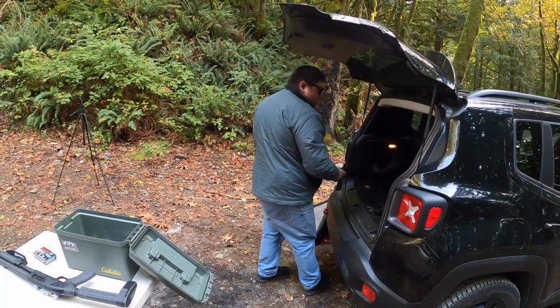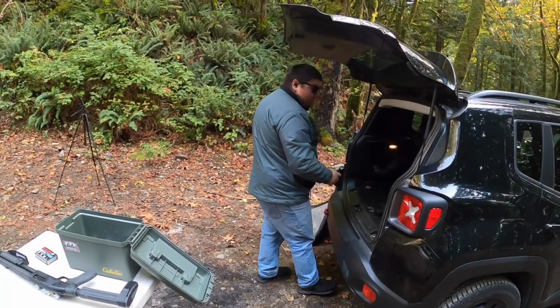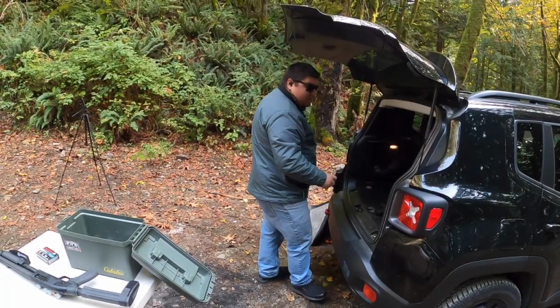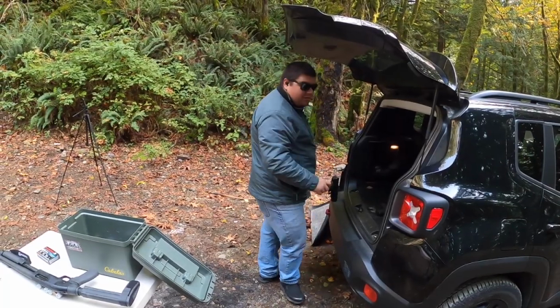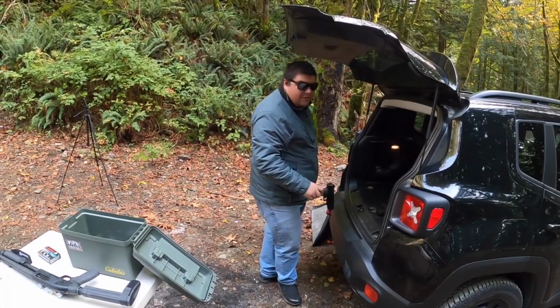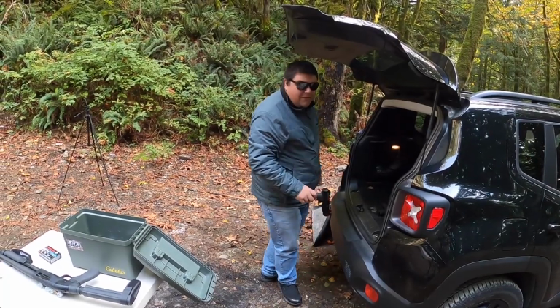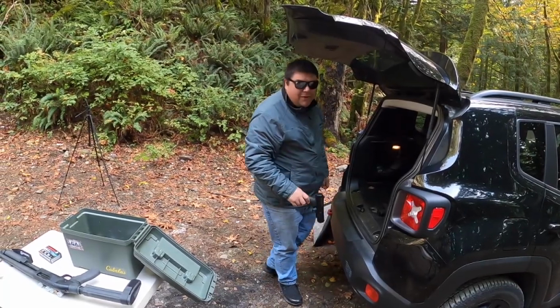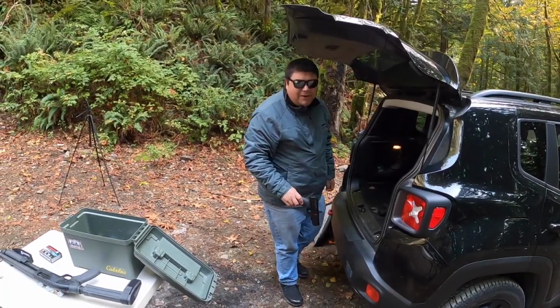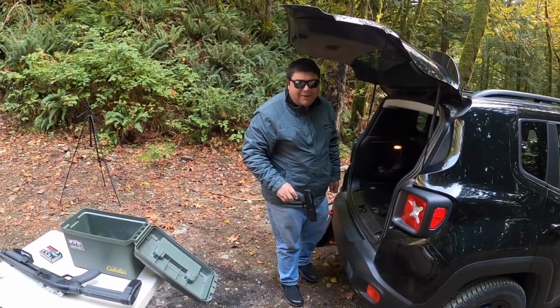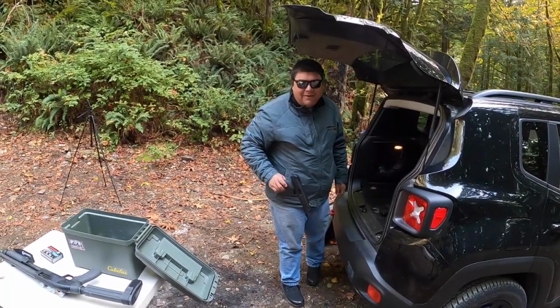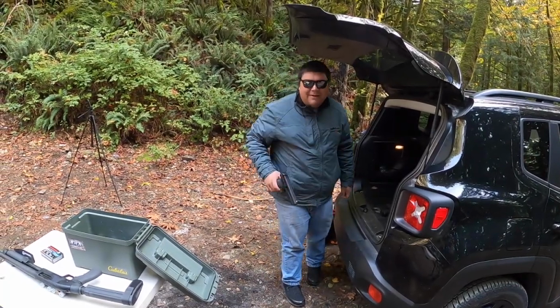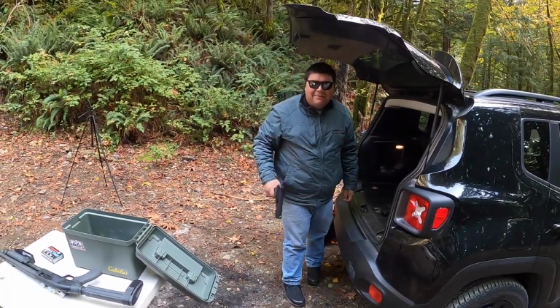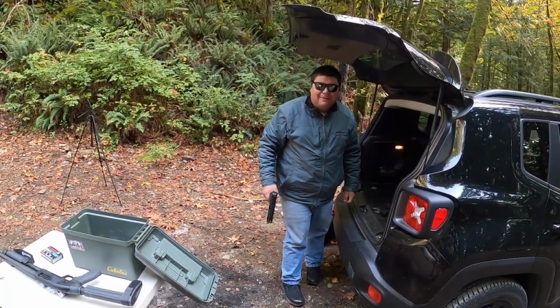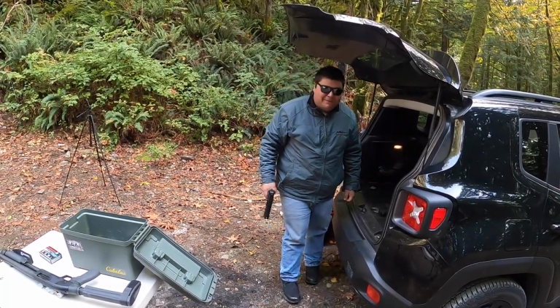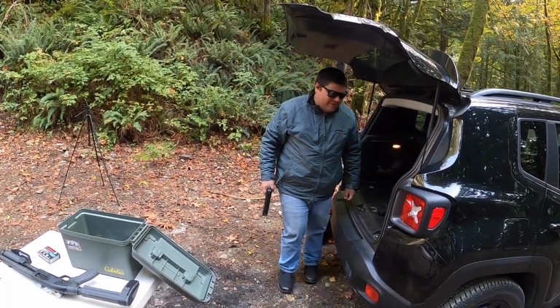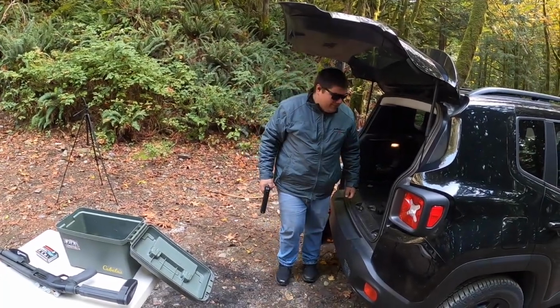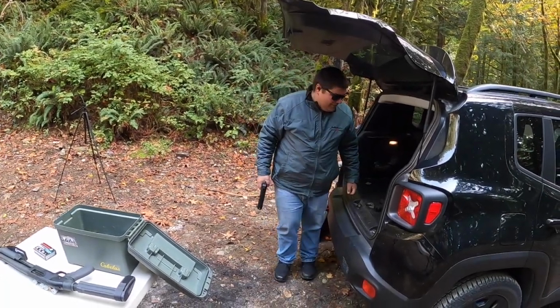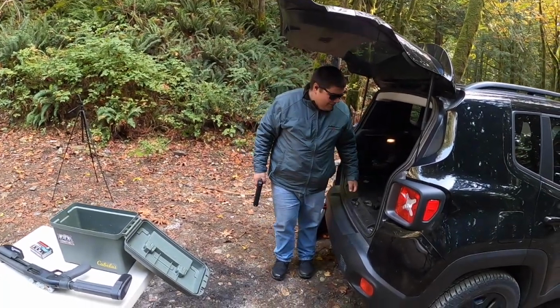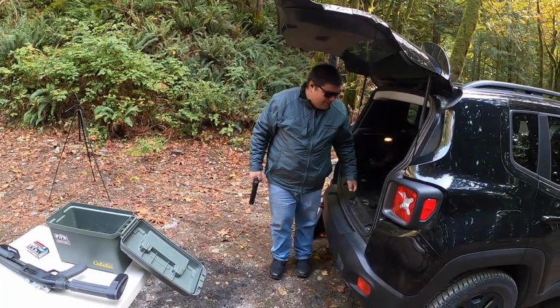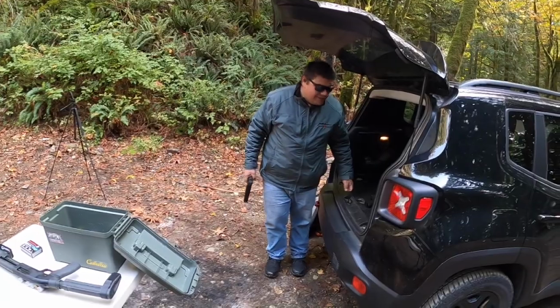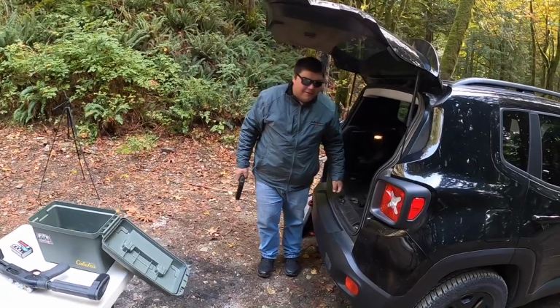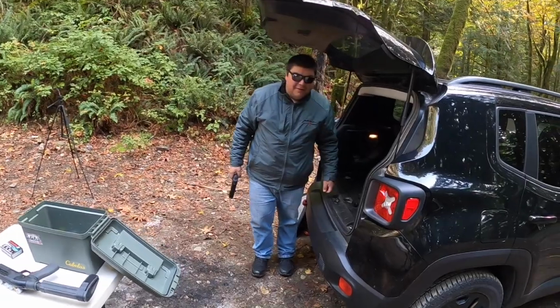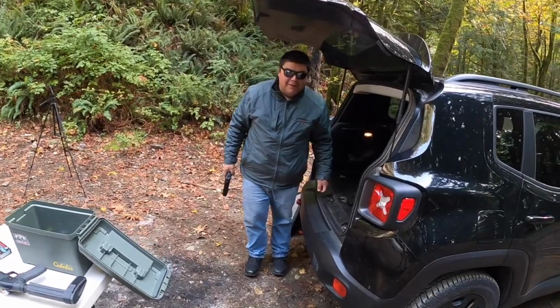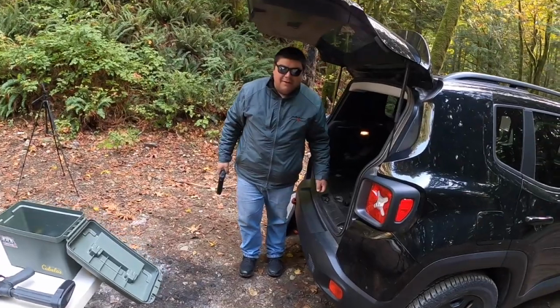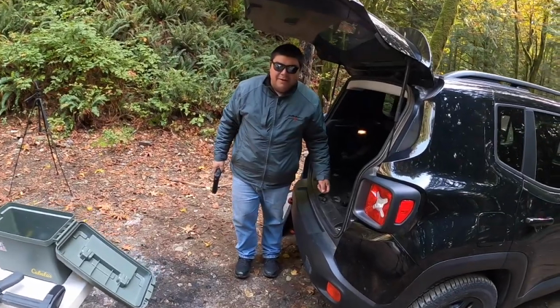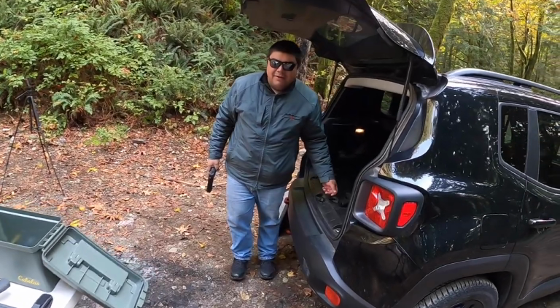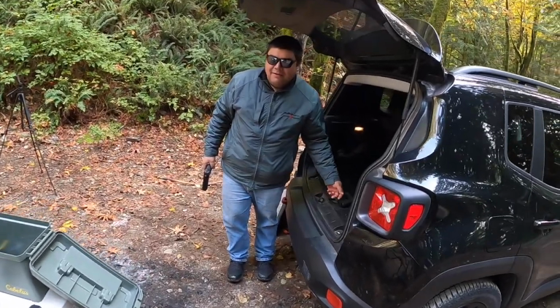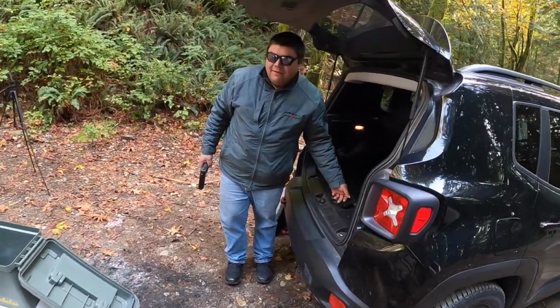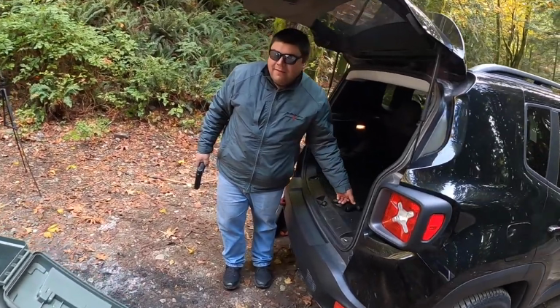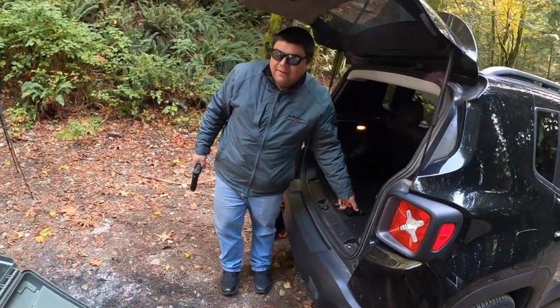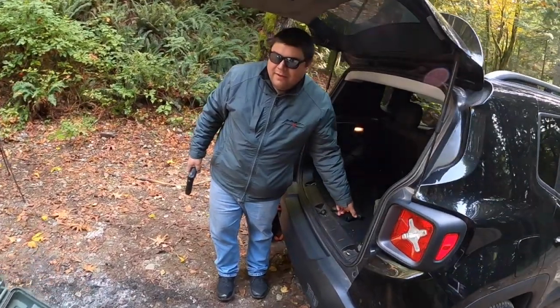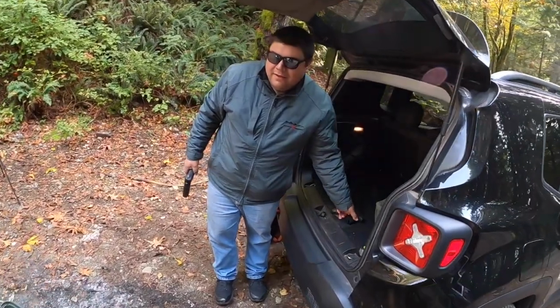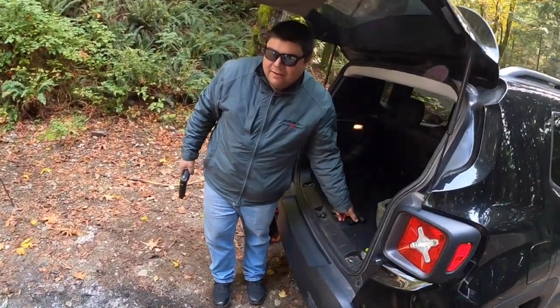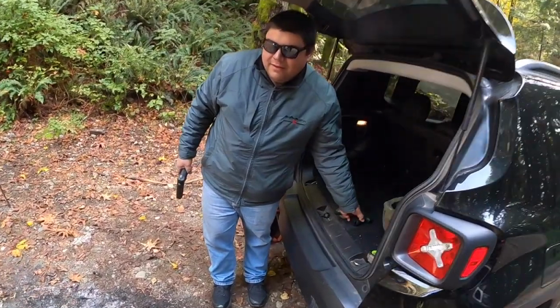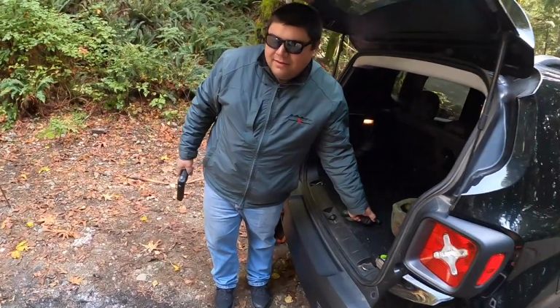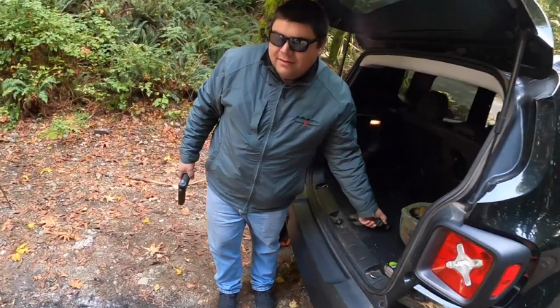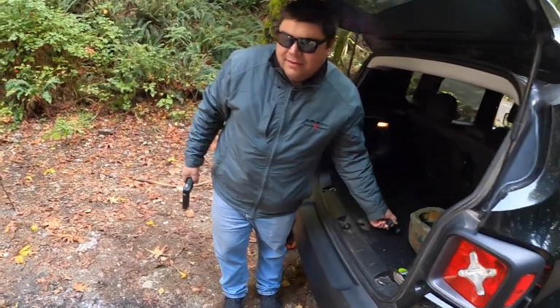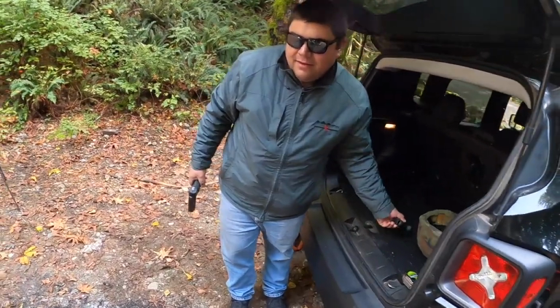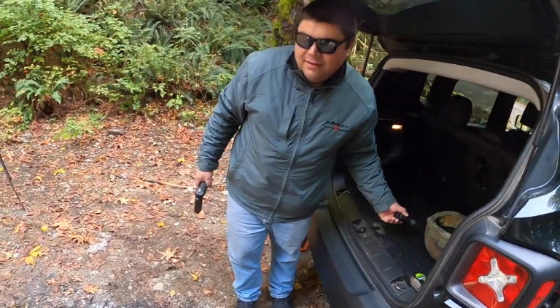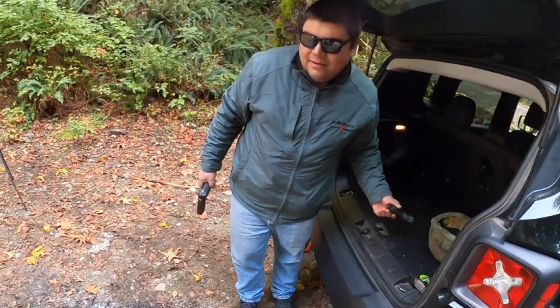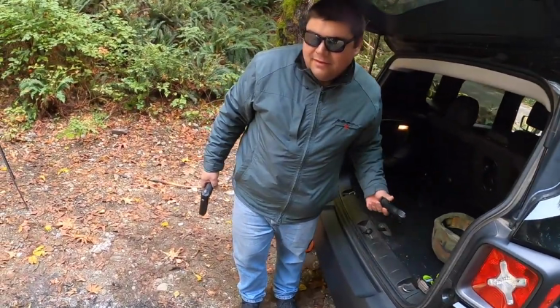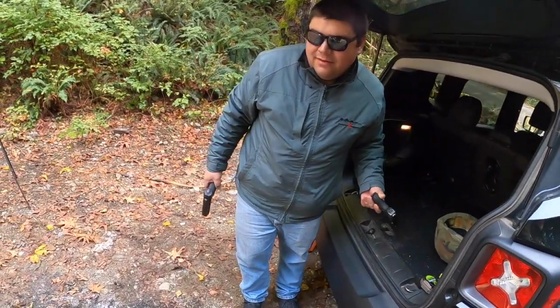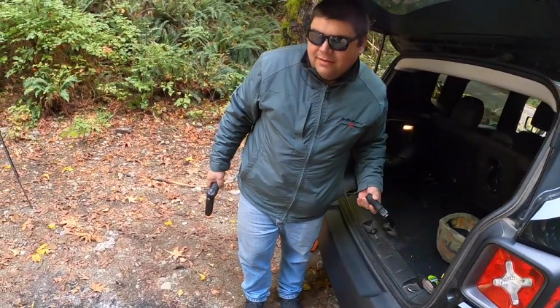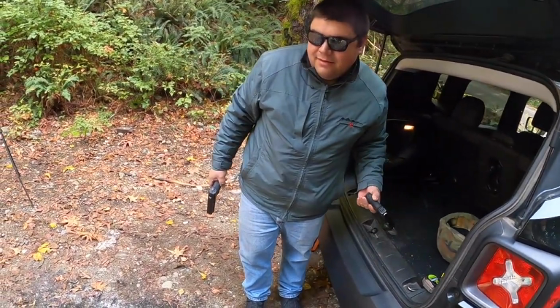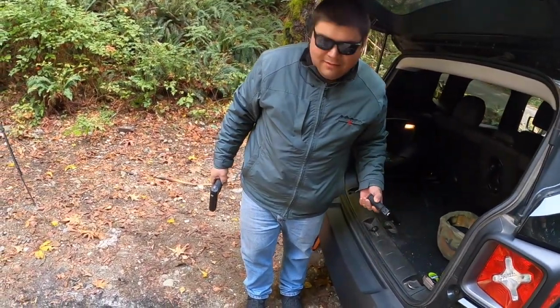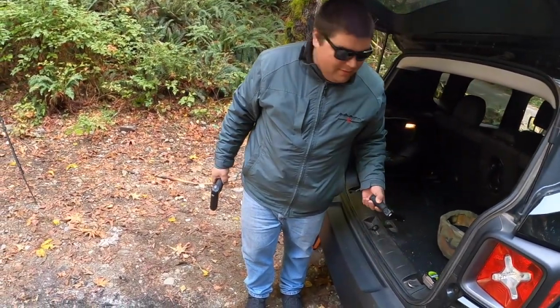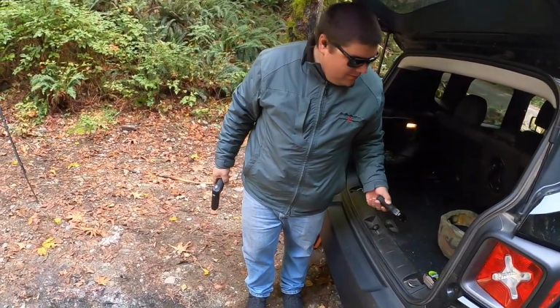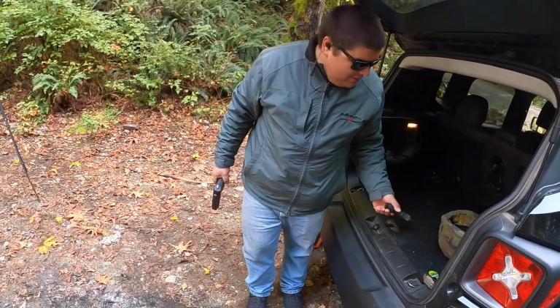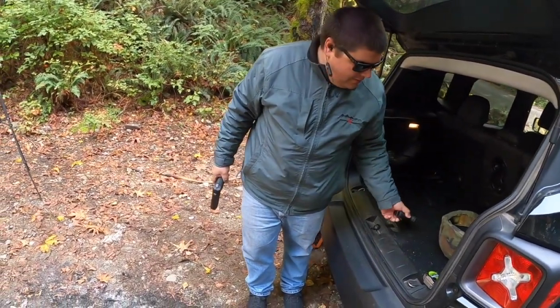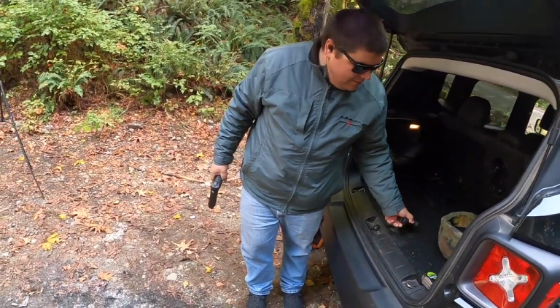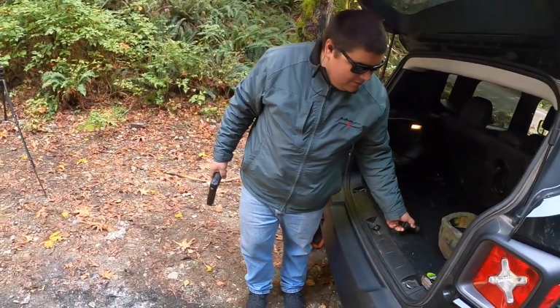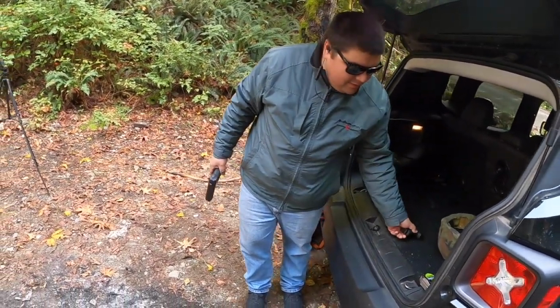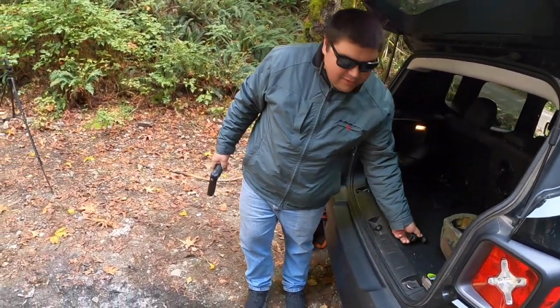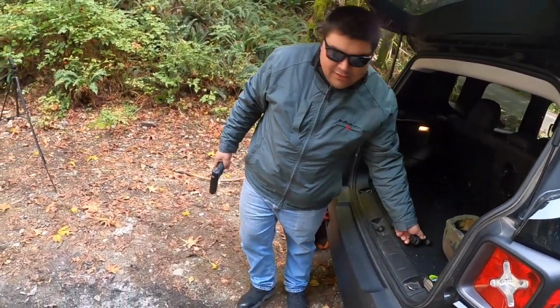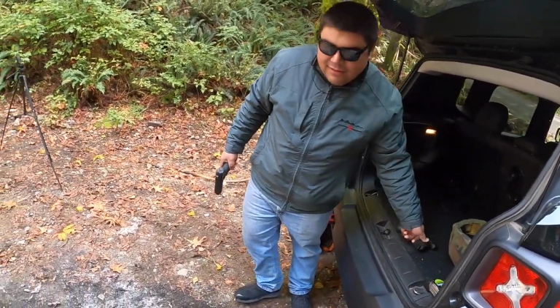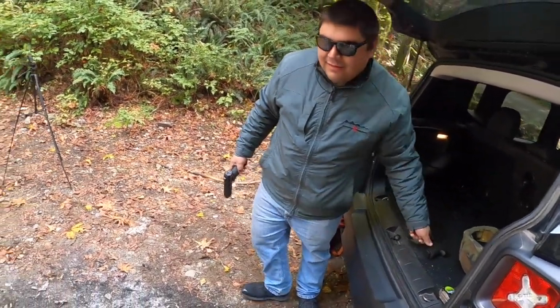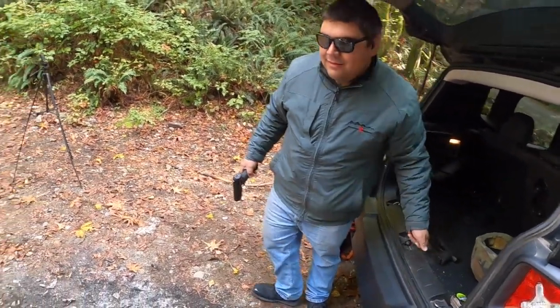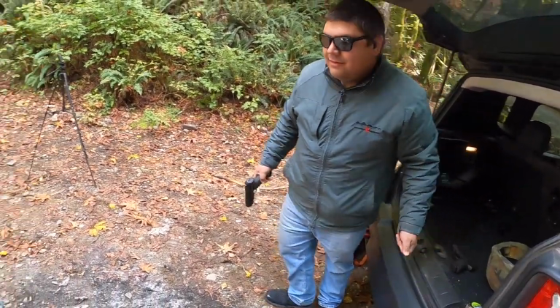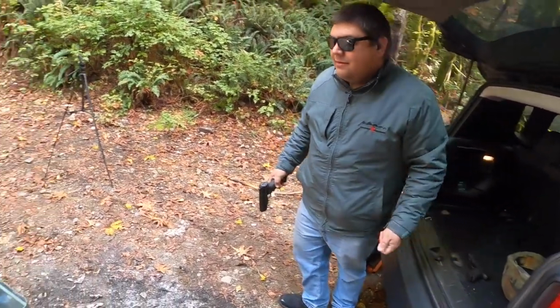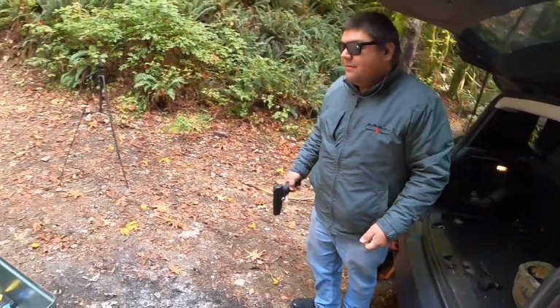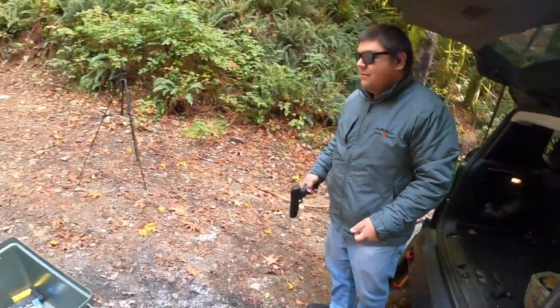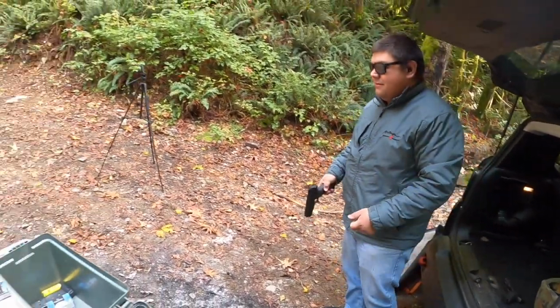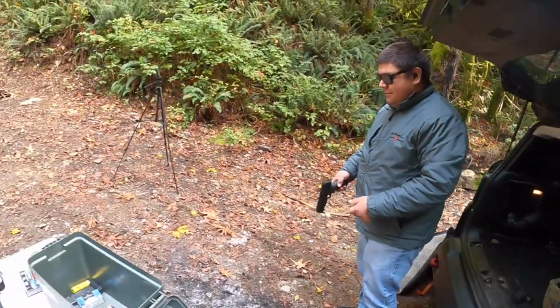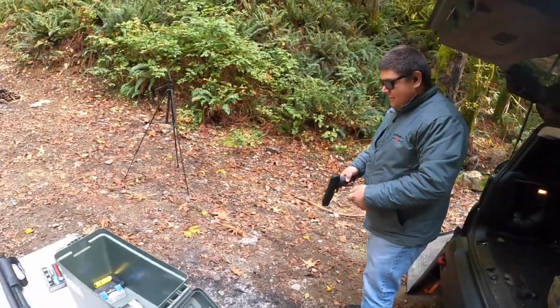Do a .40 or 9mm first? Let's see what the .40 does. That .40 short and weak.